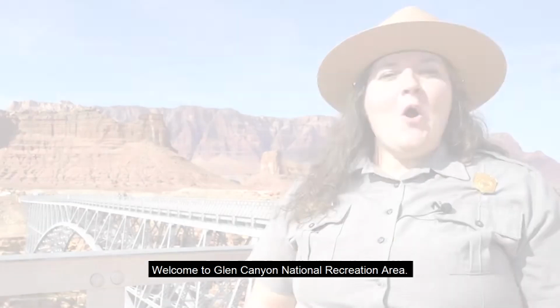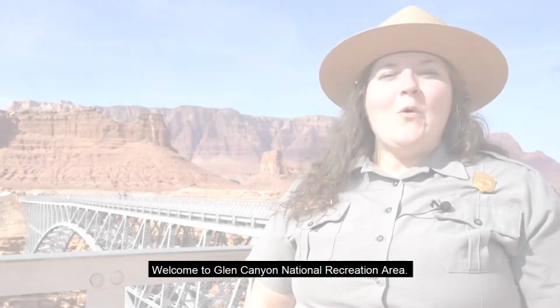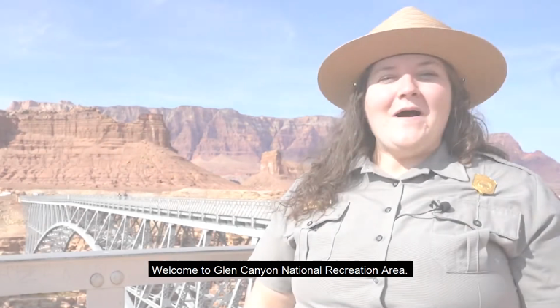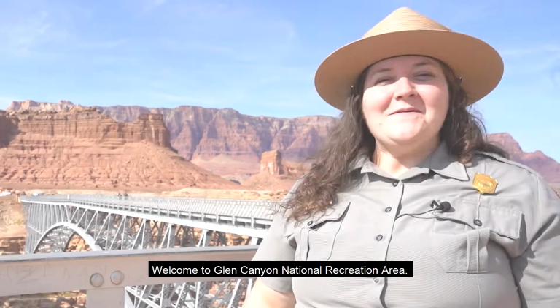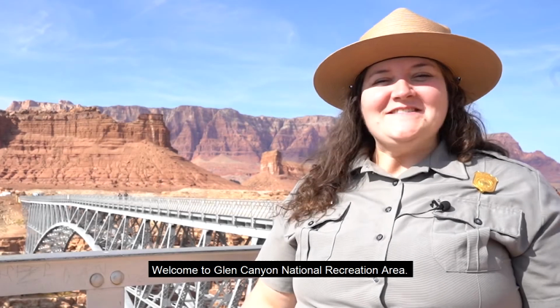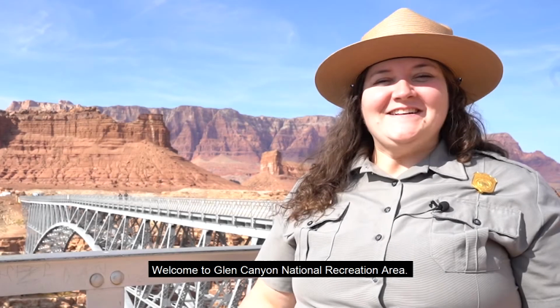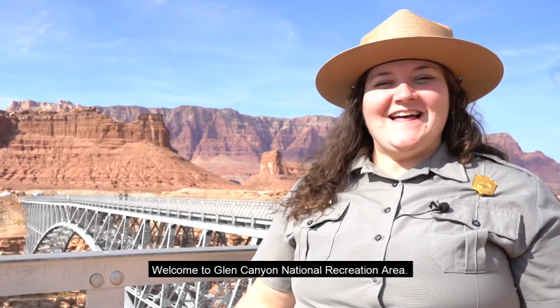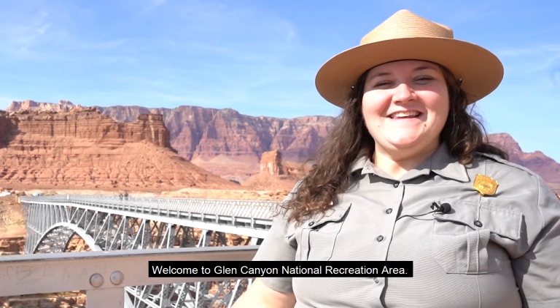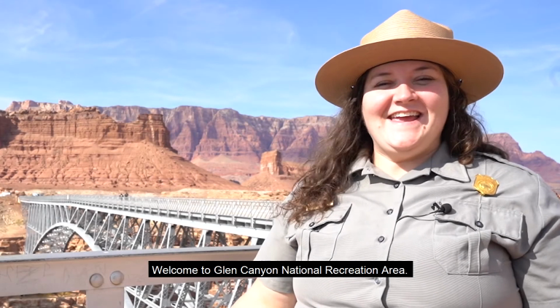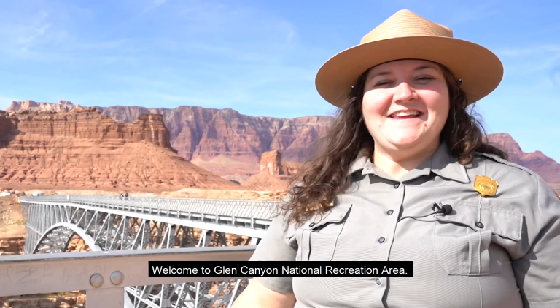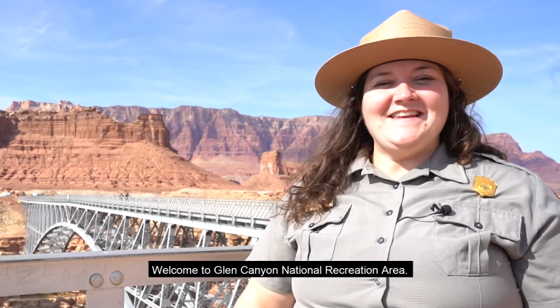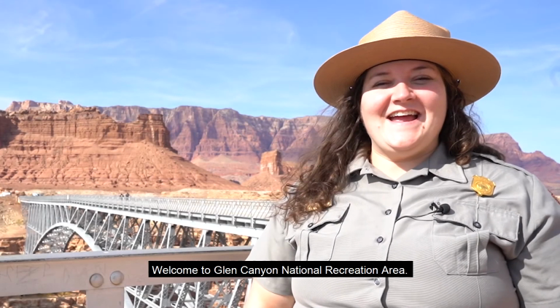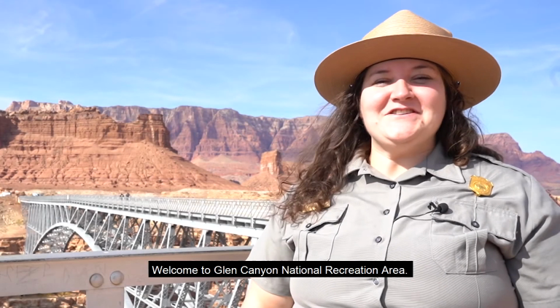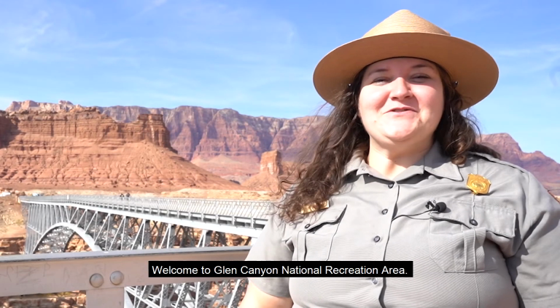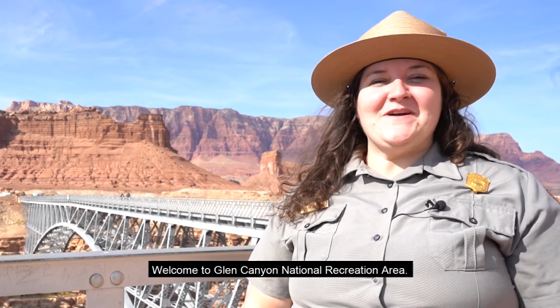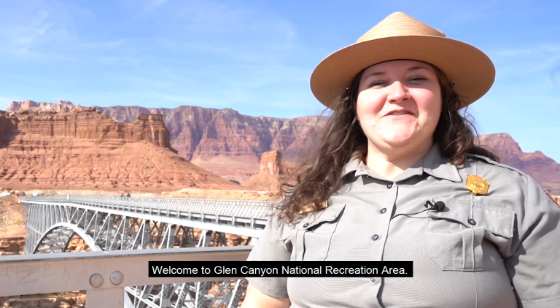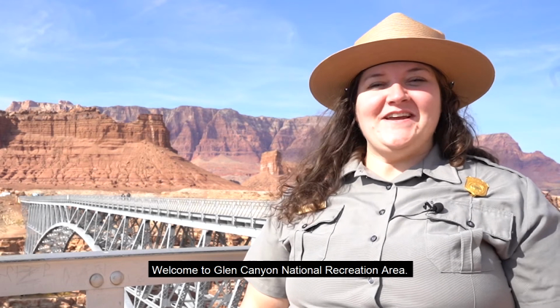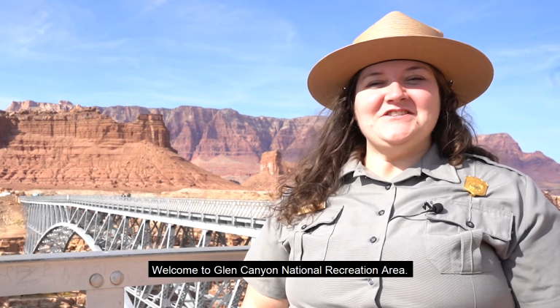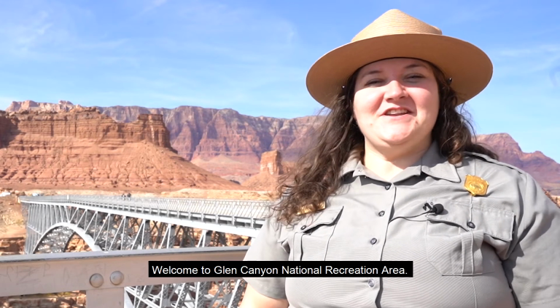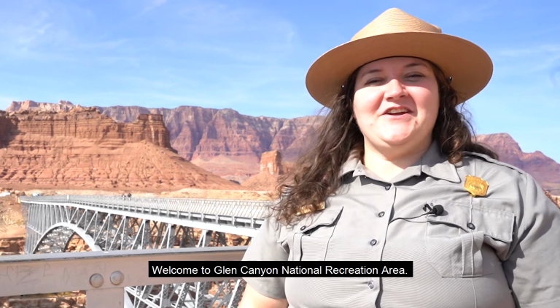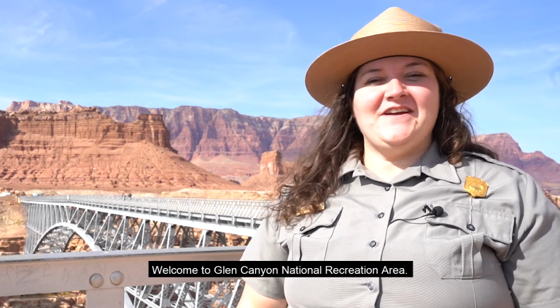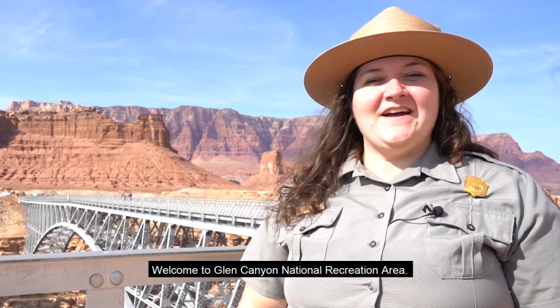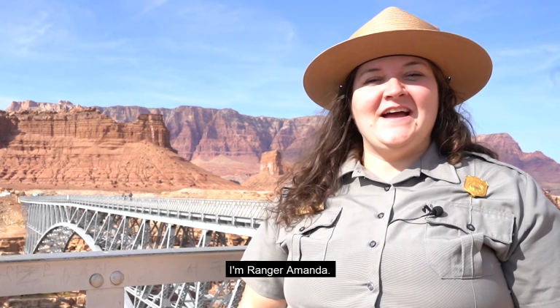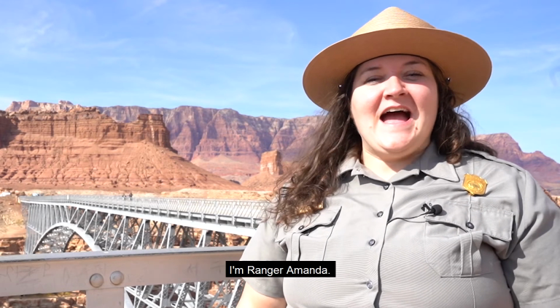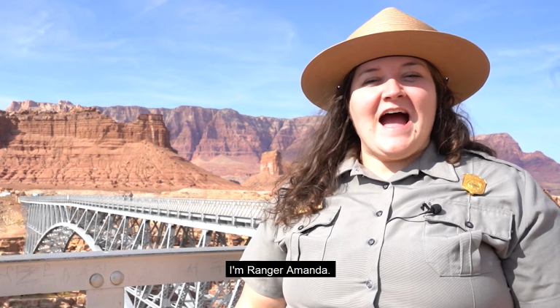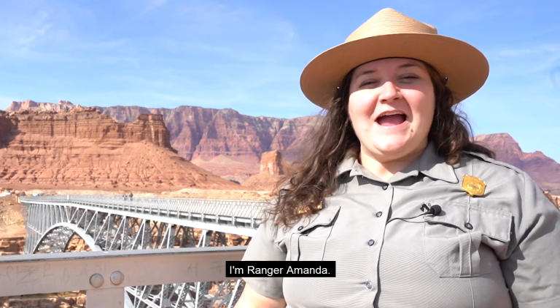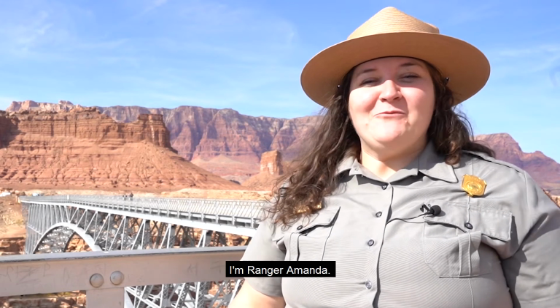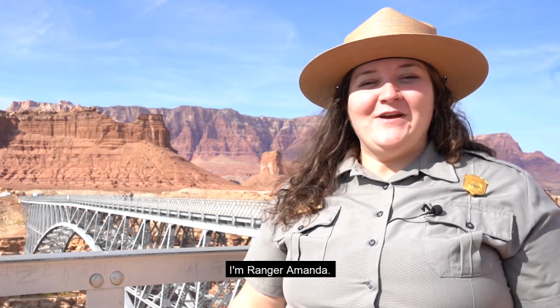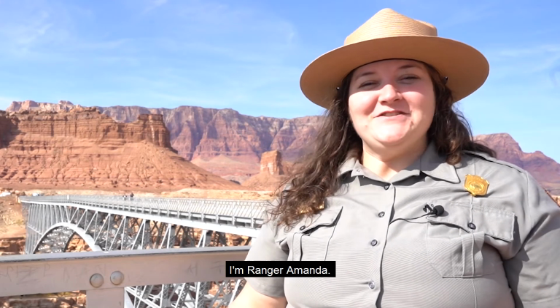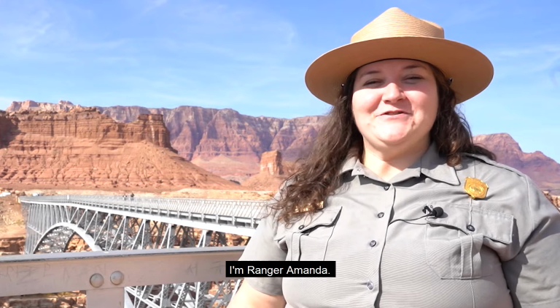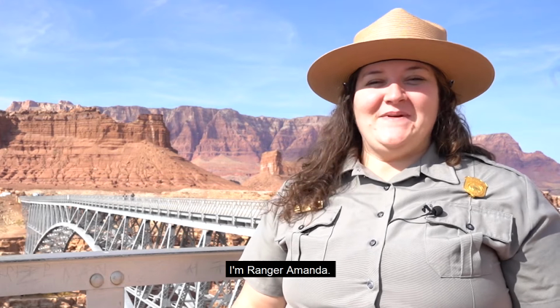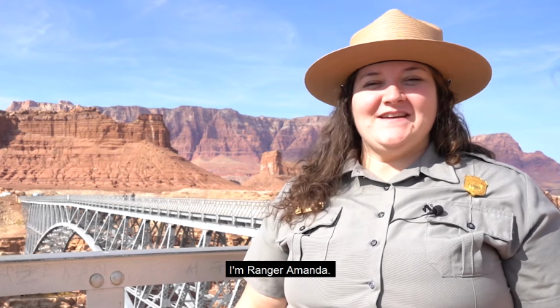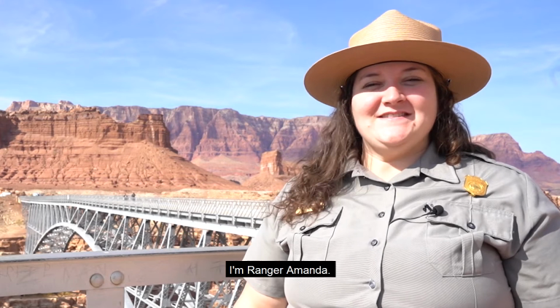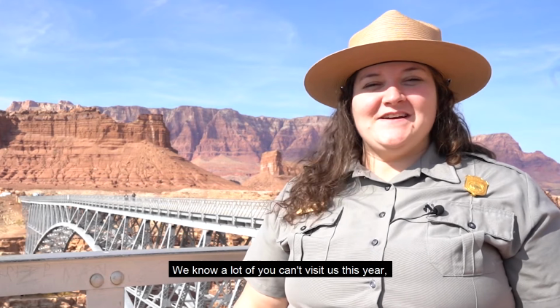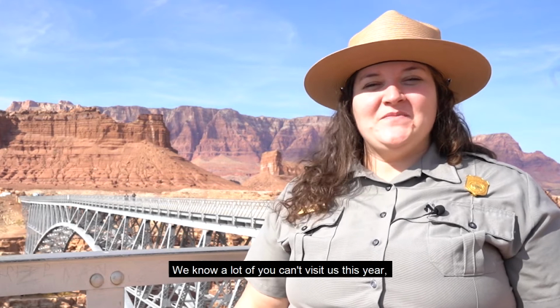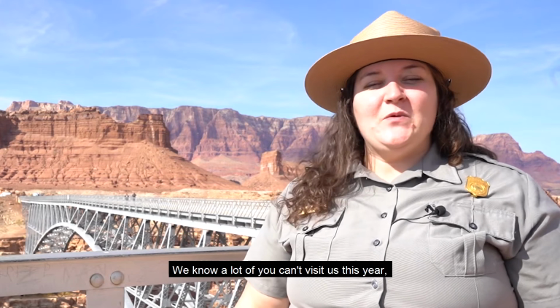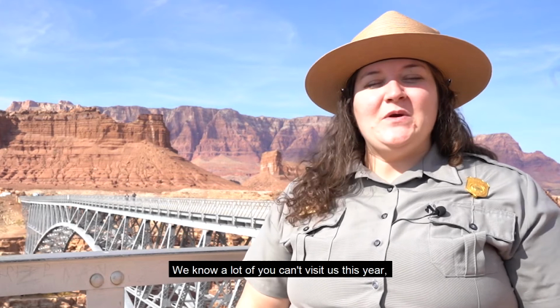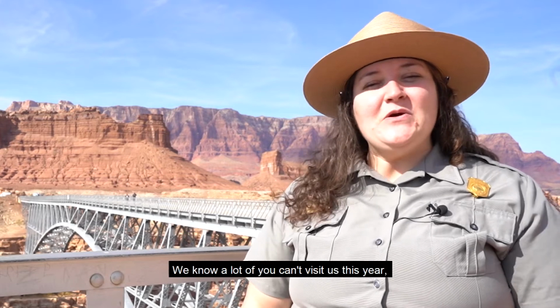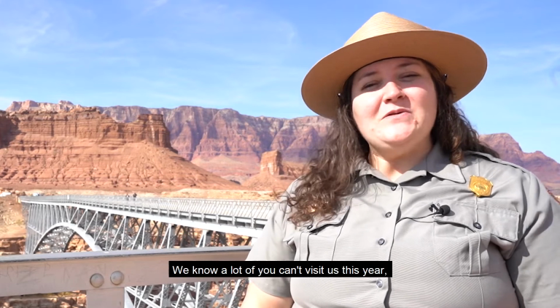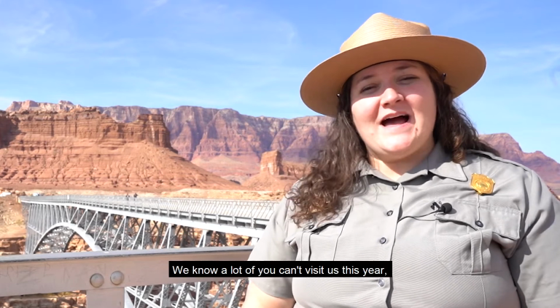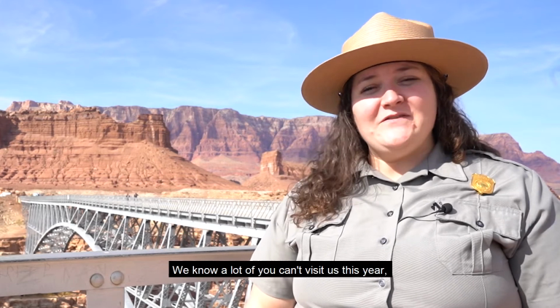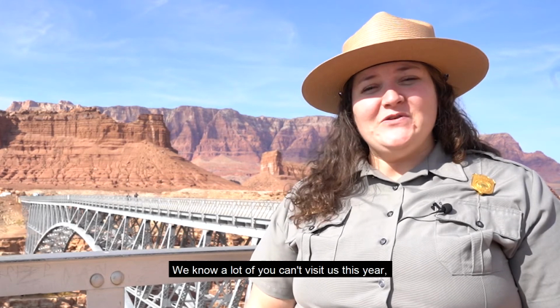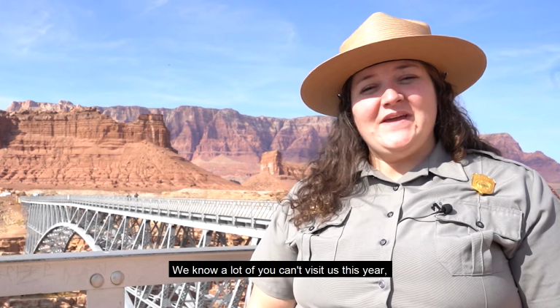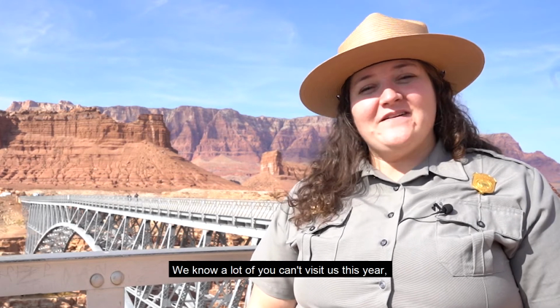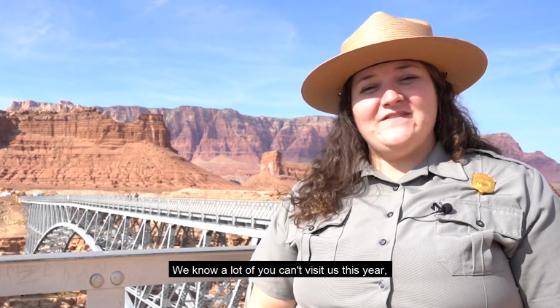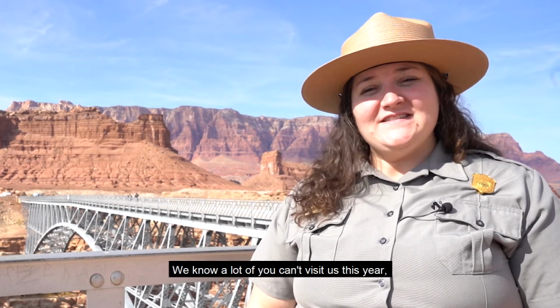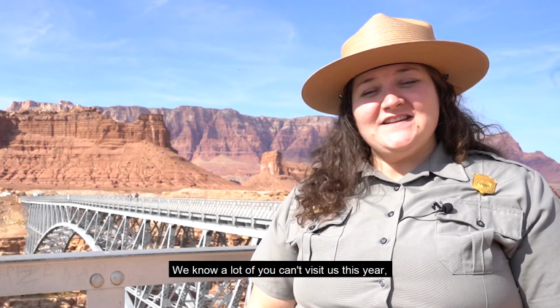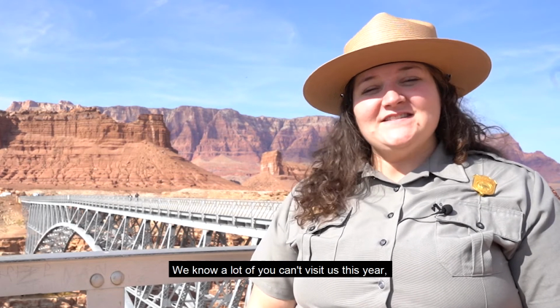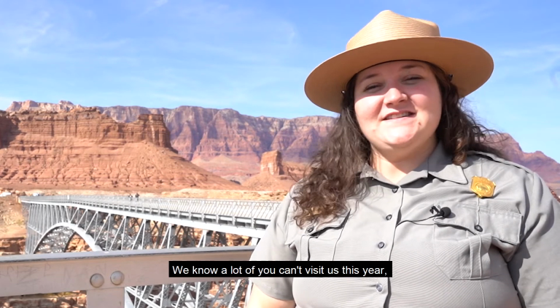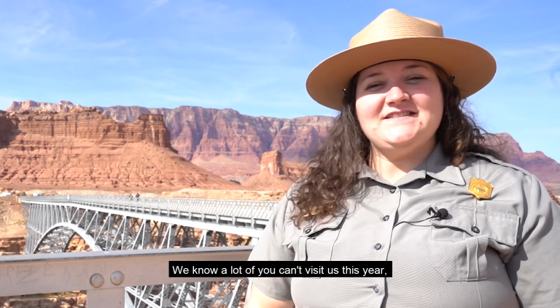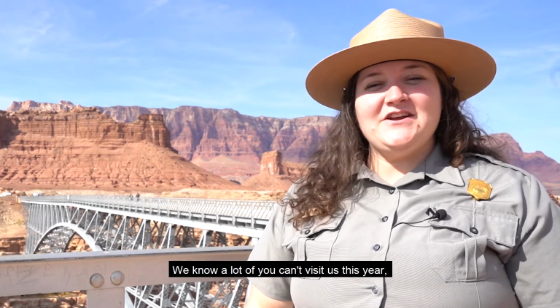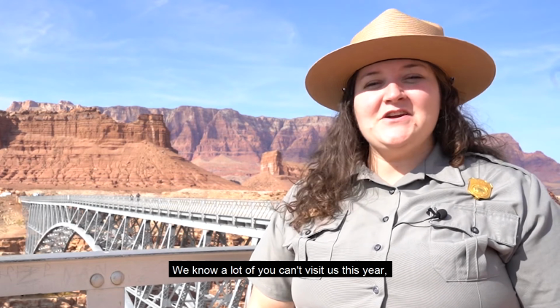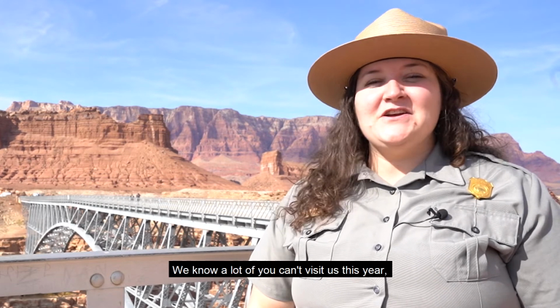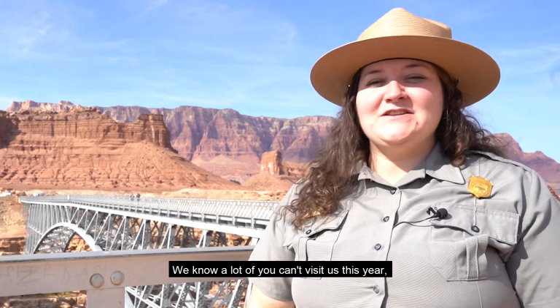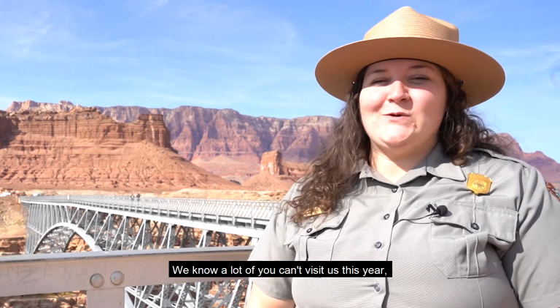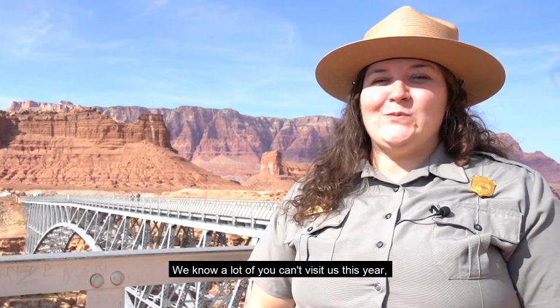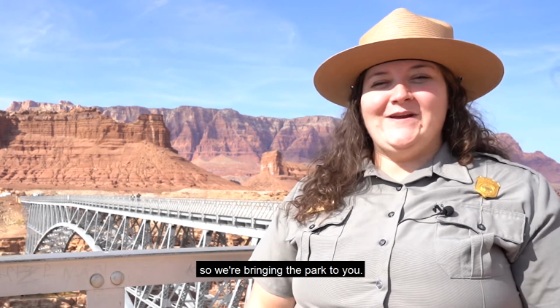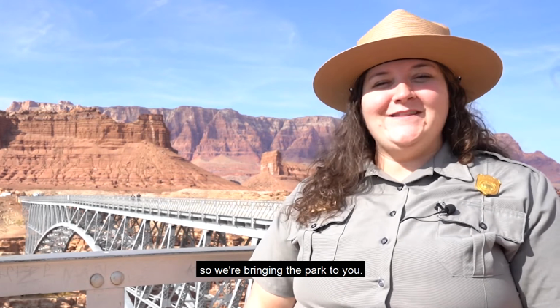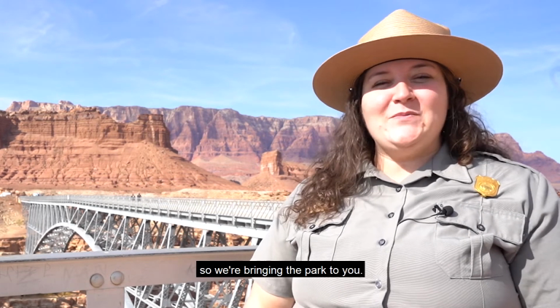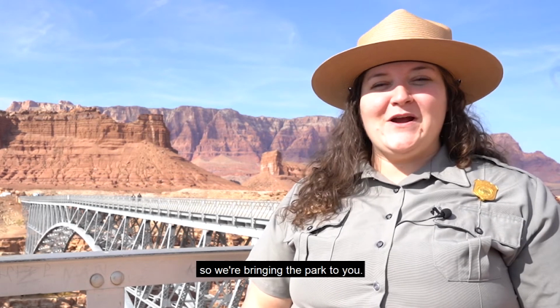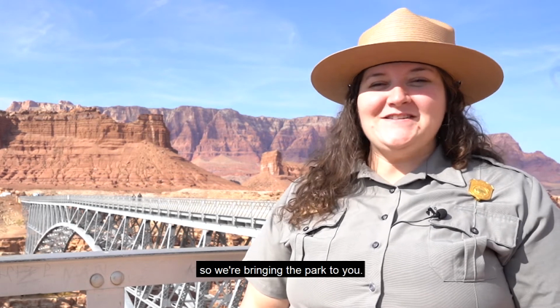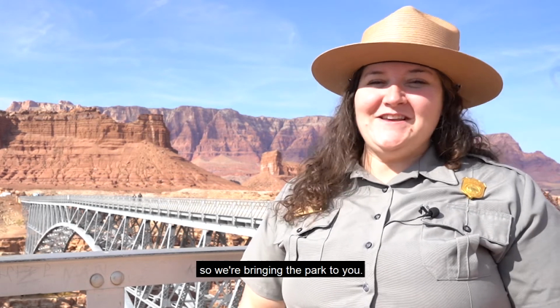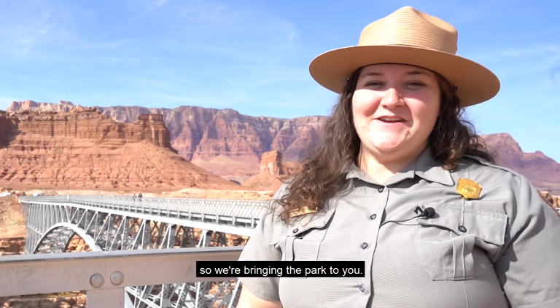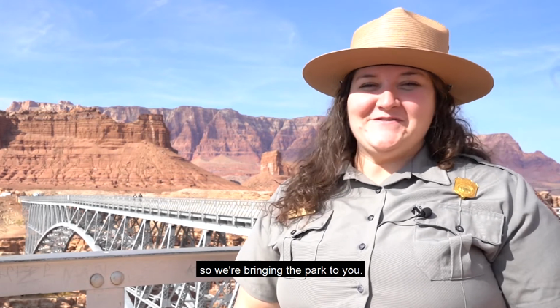Welcome to Glen Canyon National Recreation Area. I'm Ranger Amanda. We know a lot of you can't visit us this year, so we're bringing the park to you.